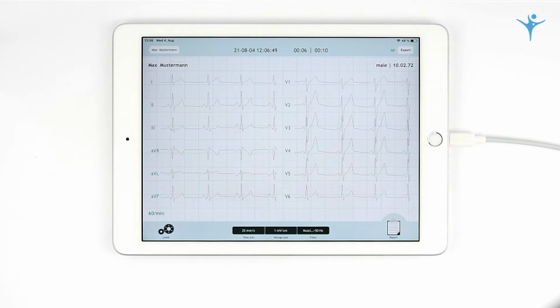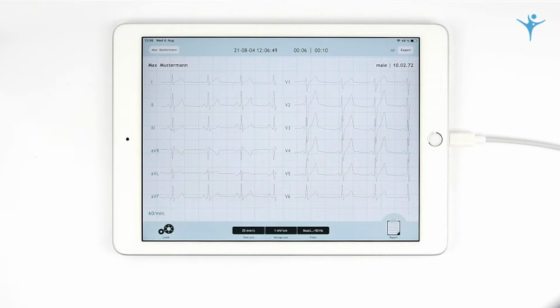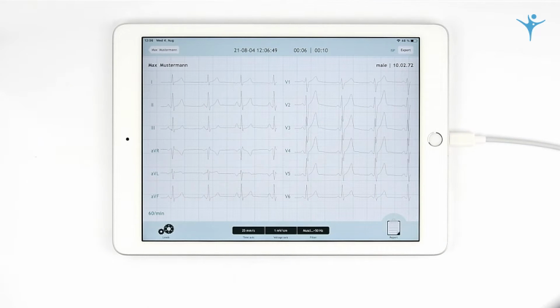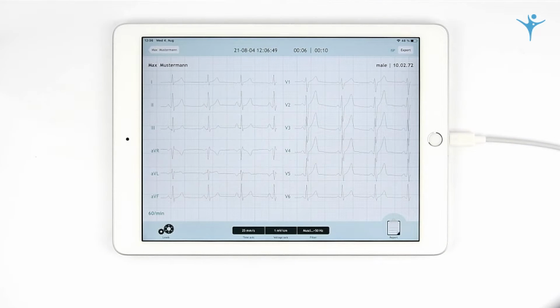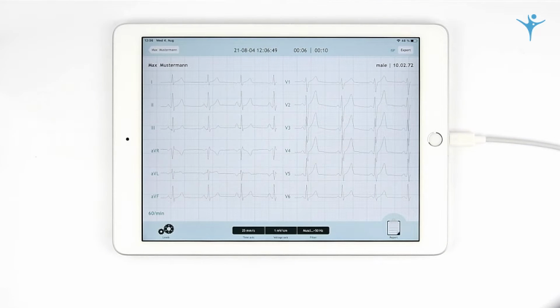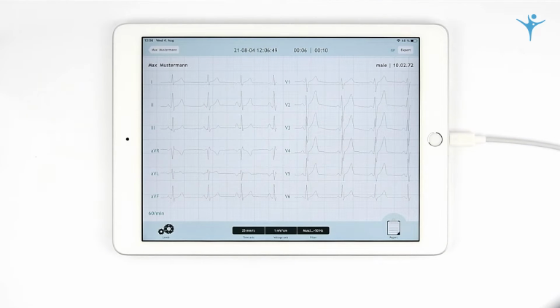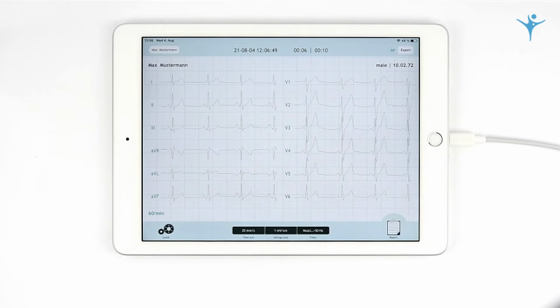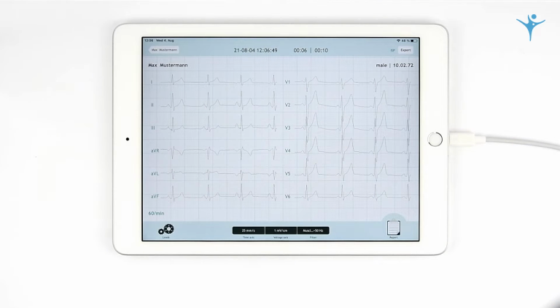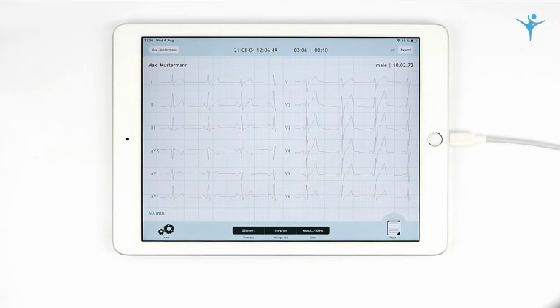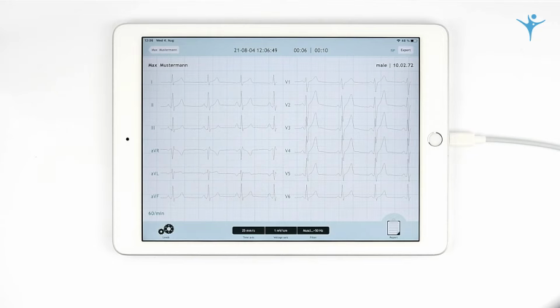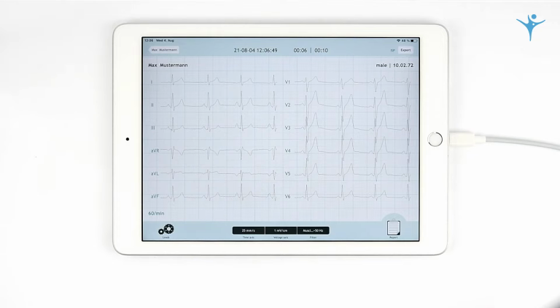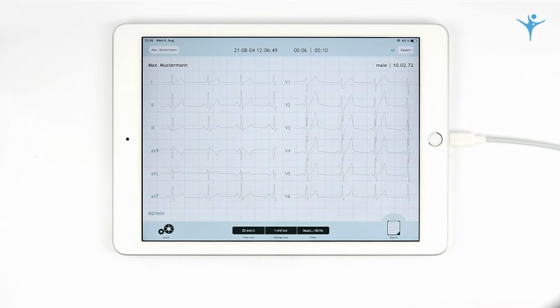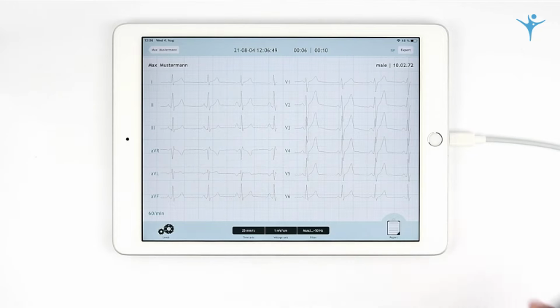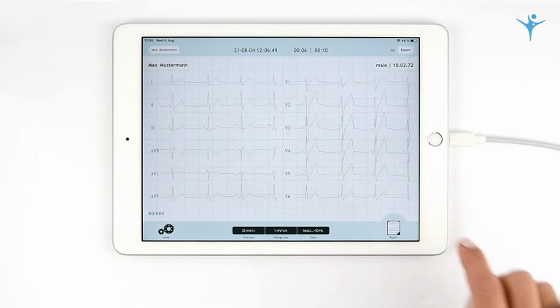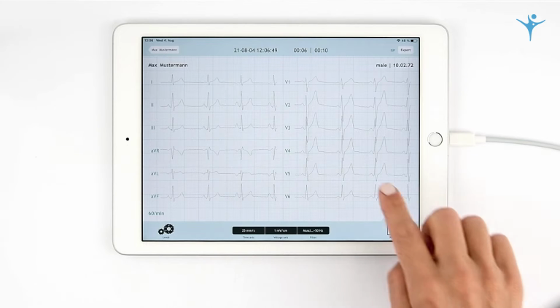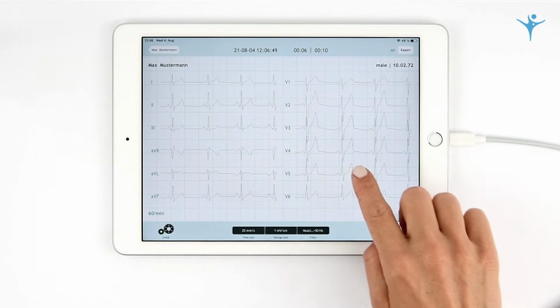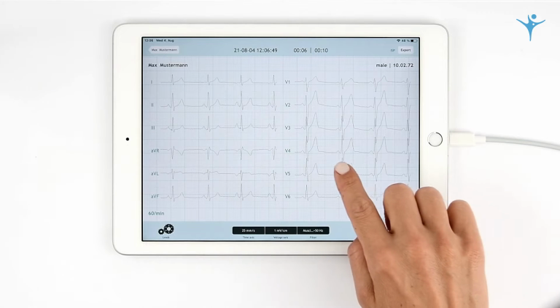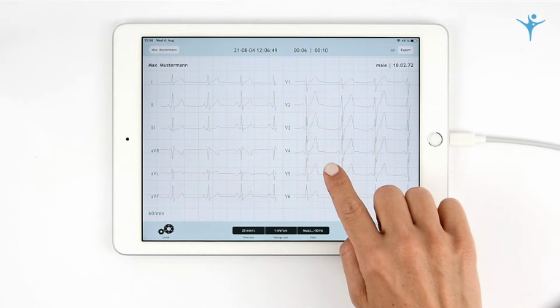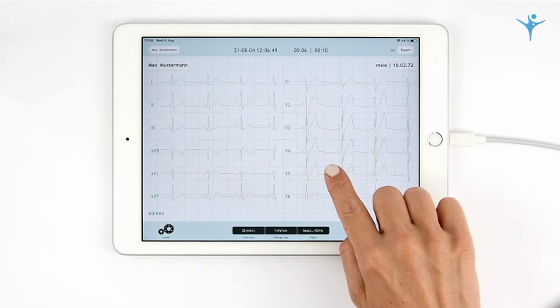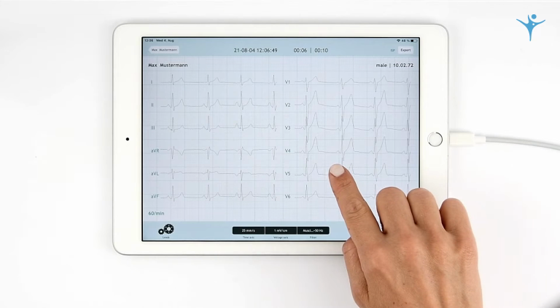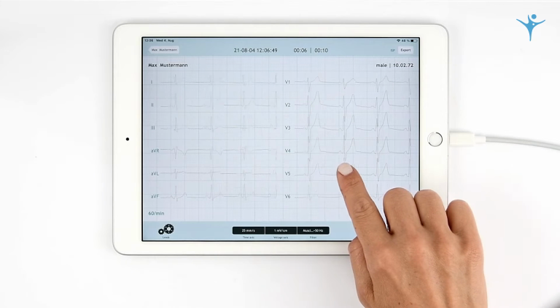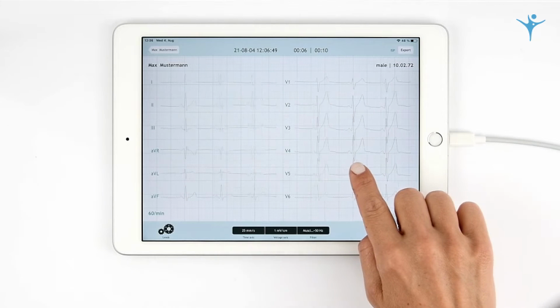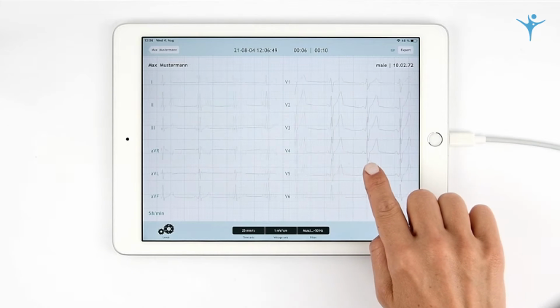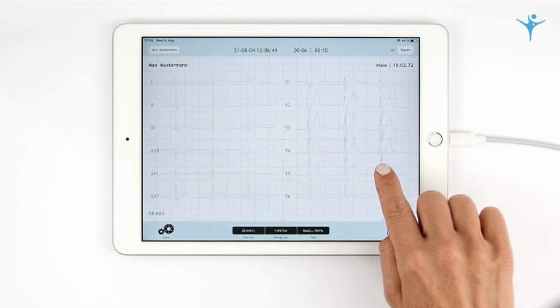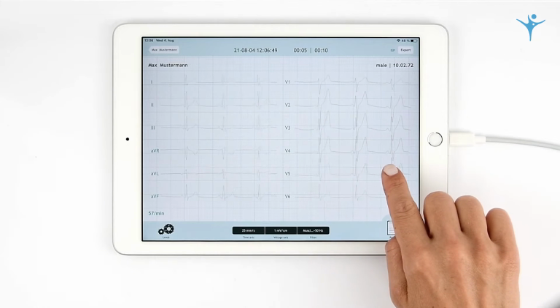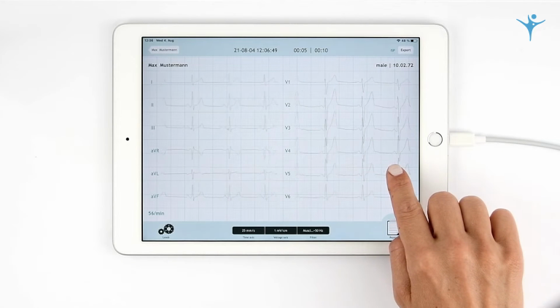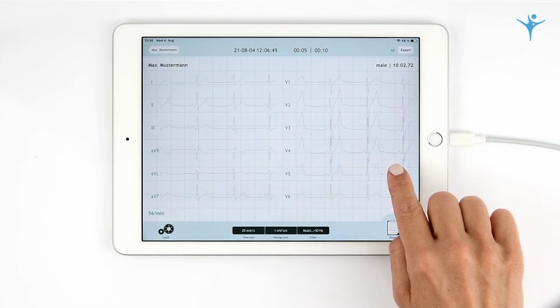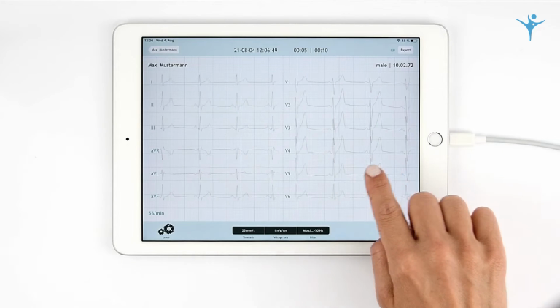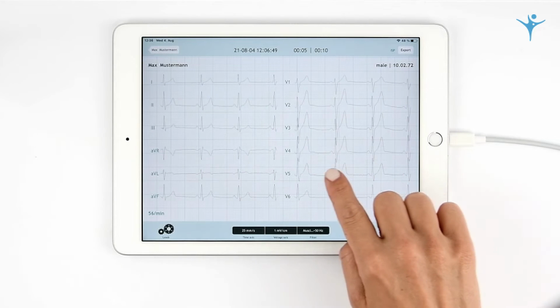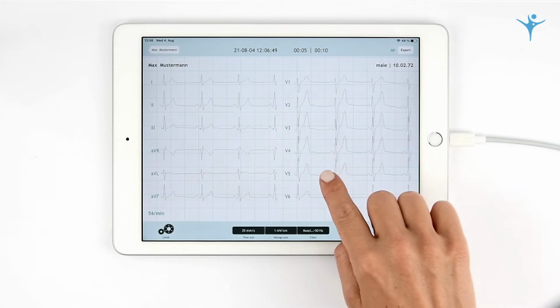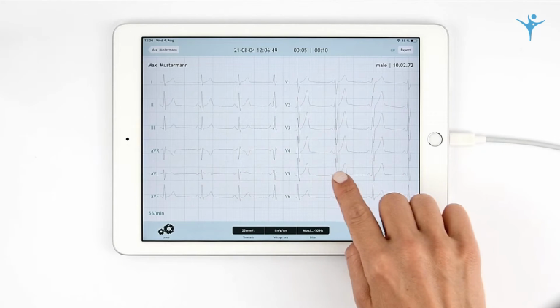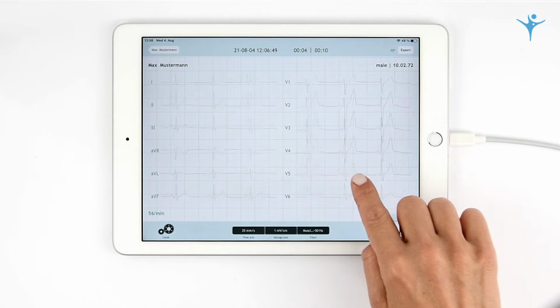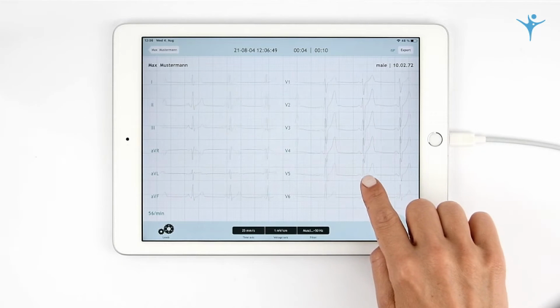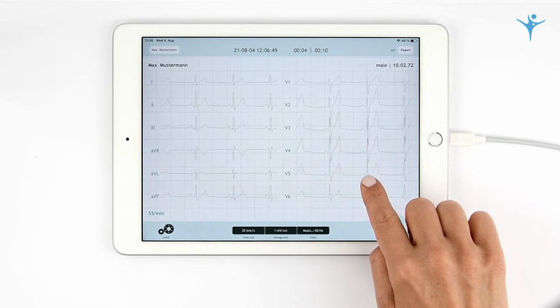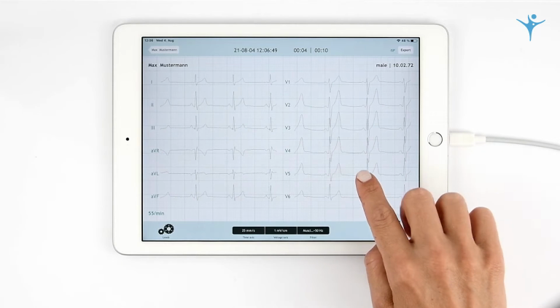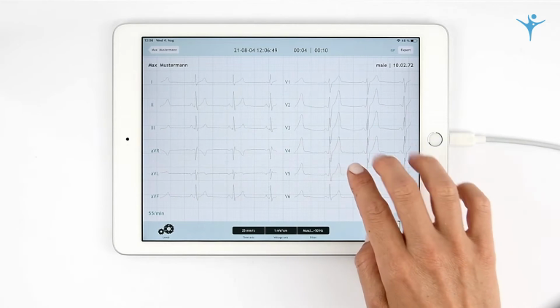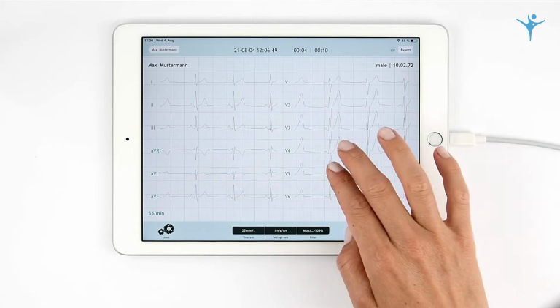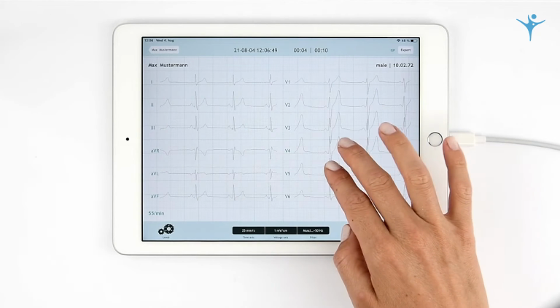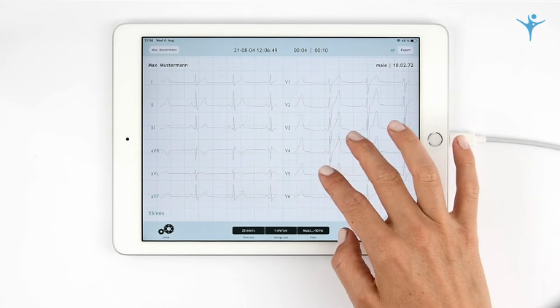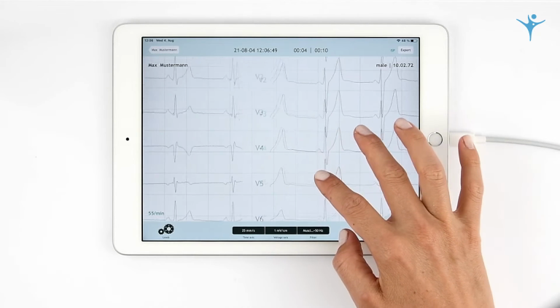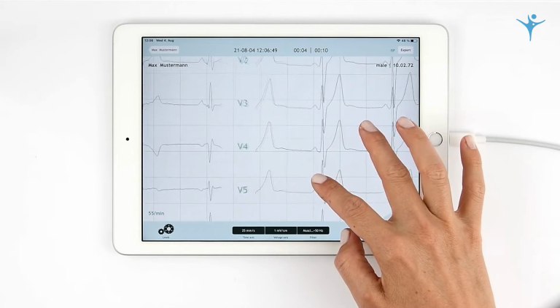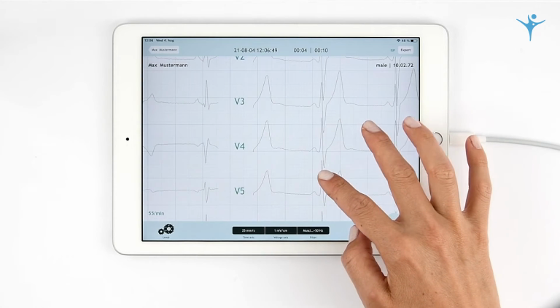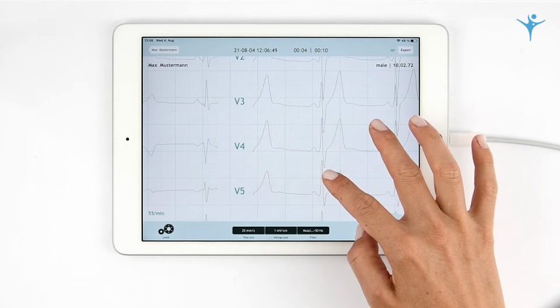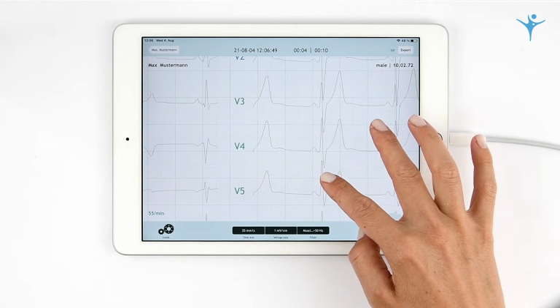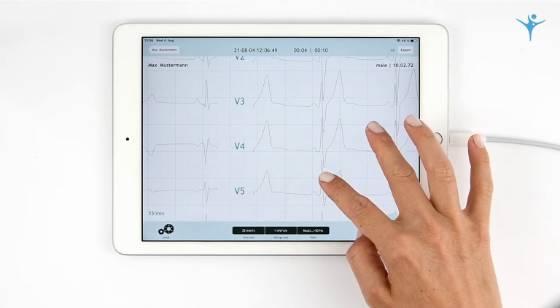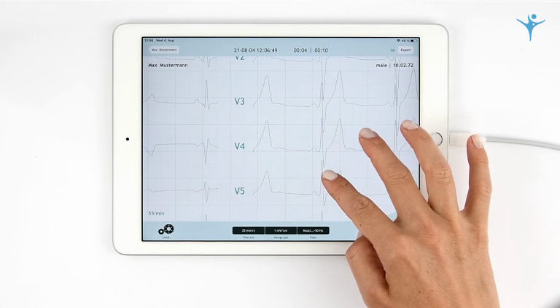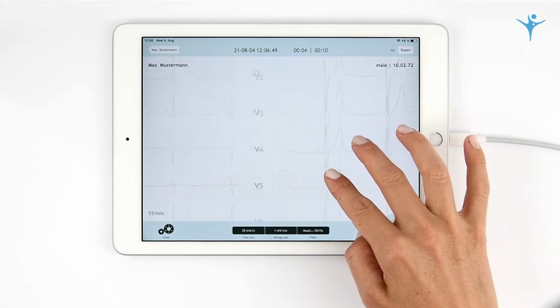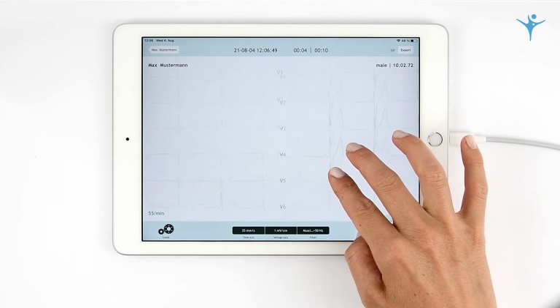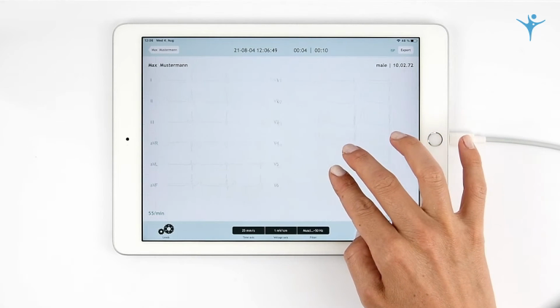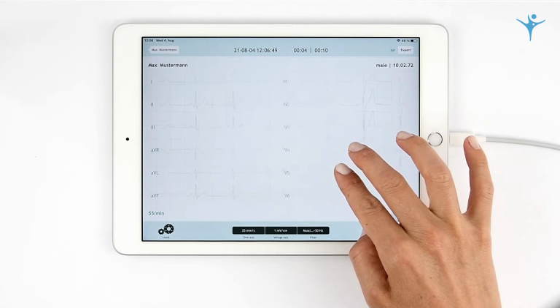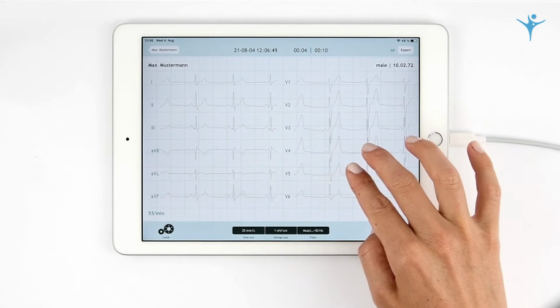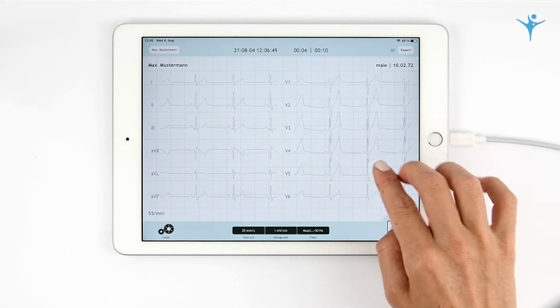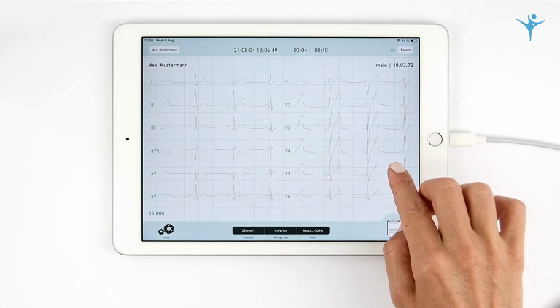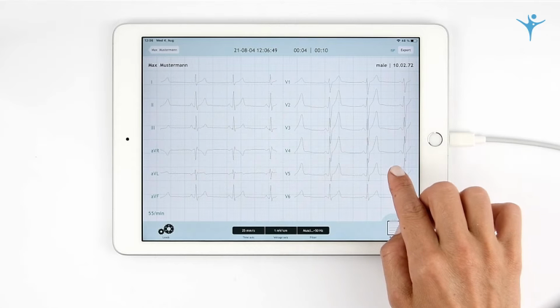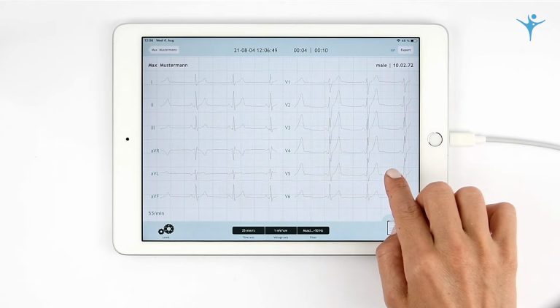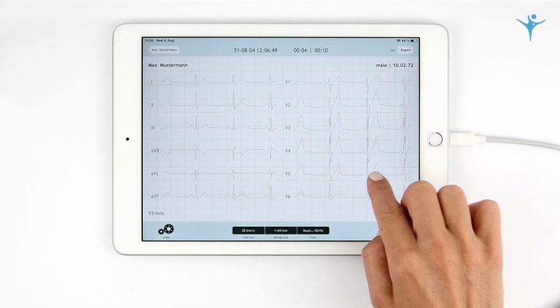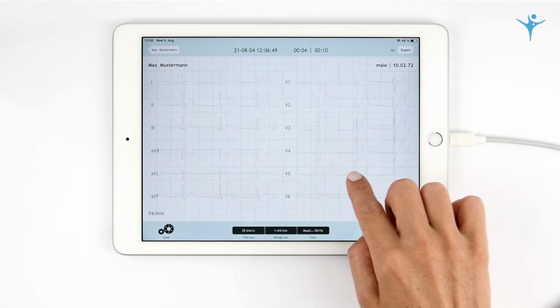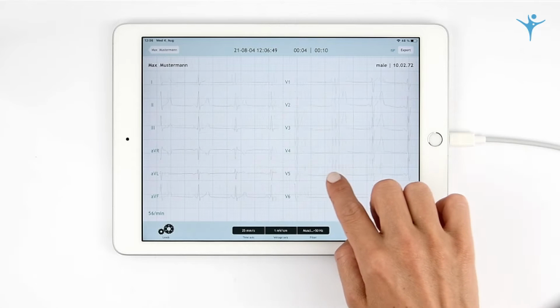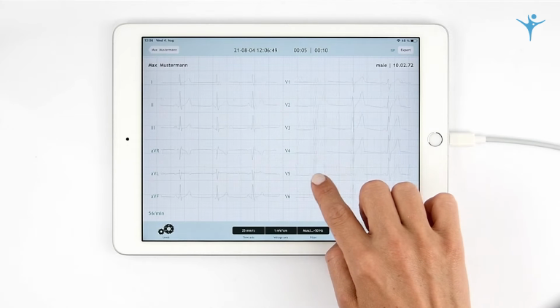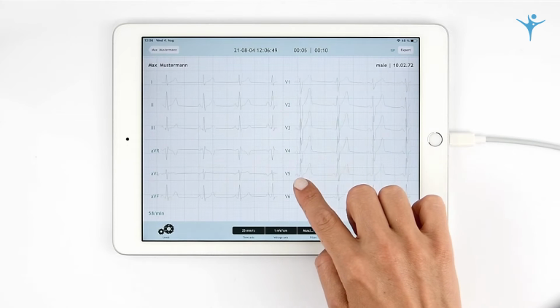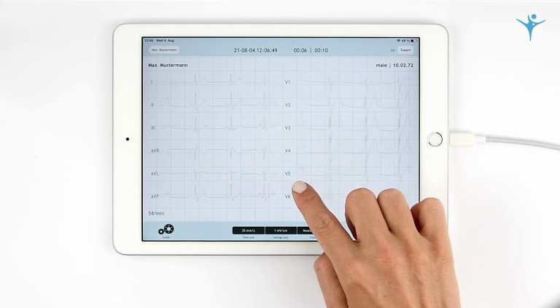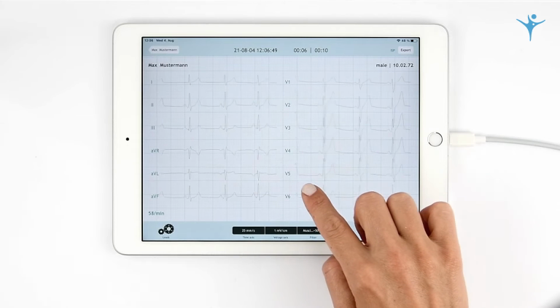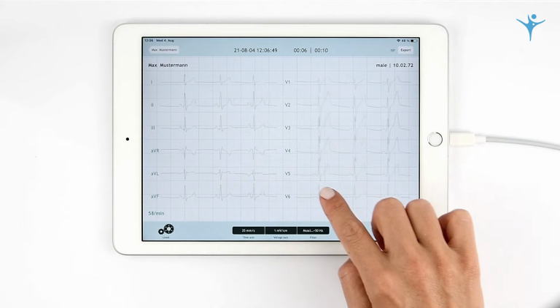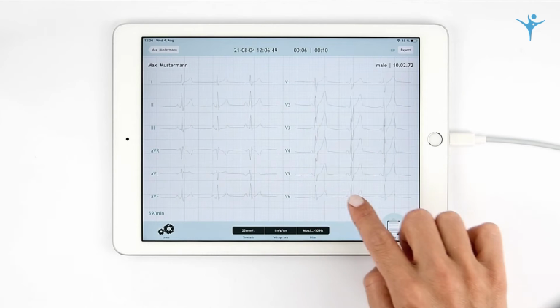After recording, you can move back and forth and zoom in on any segment. Here, you can generate your ECG report.